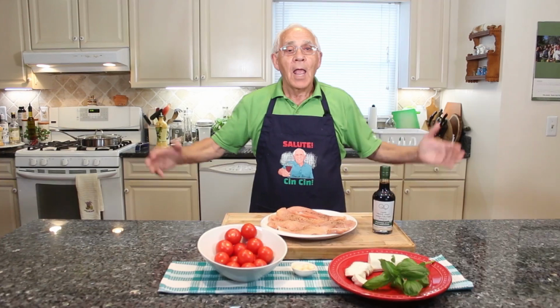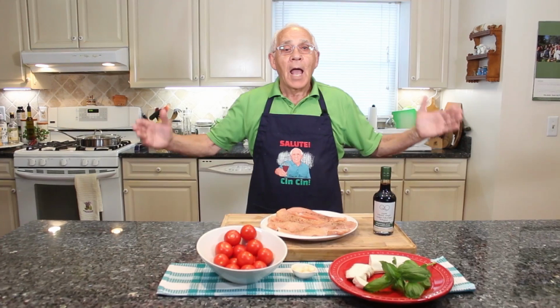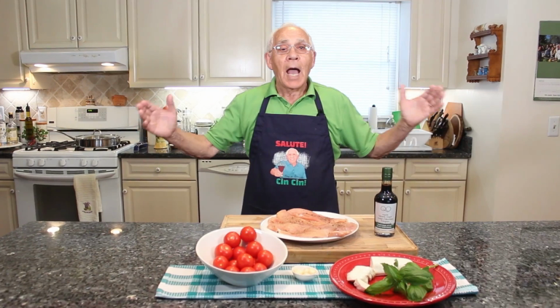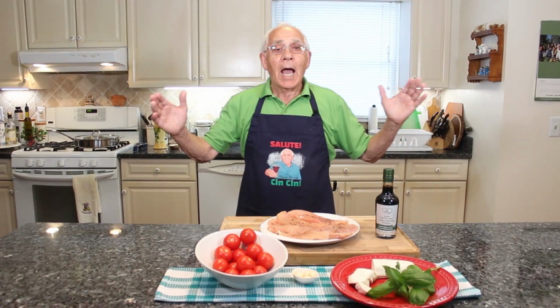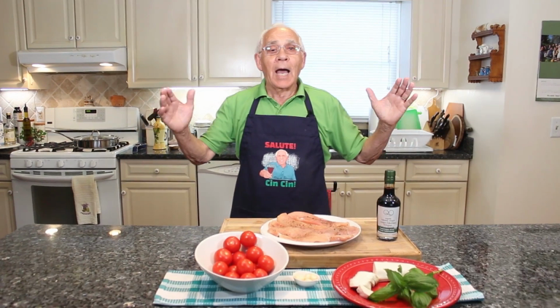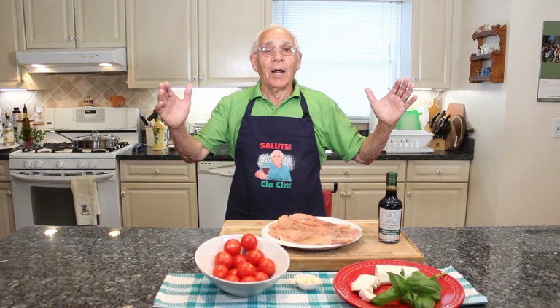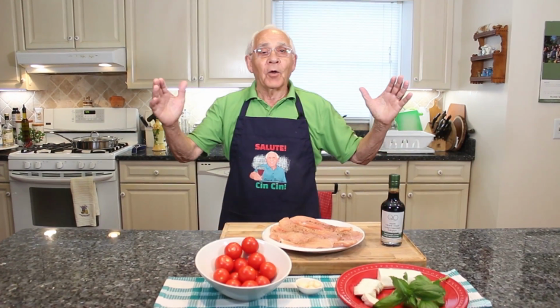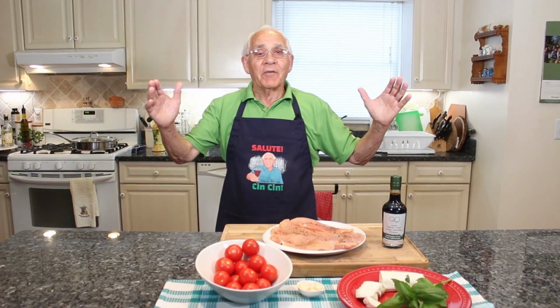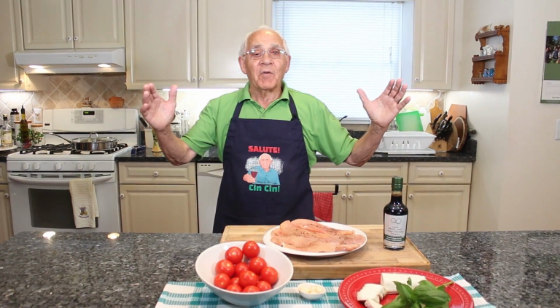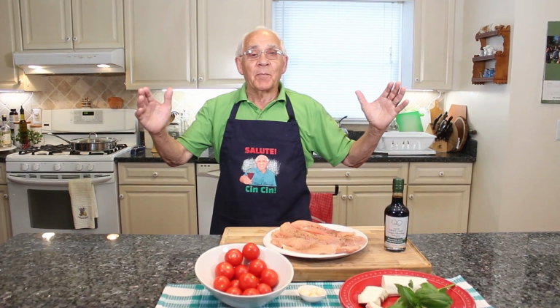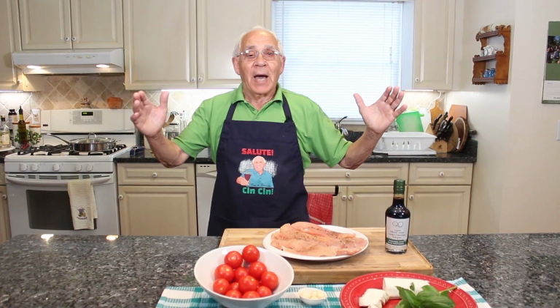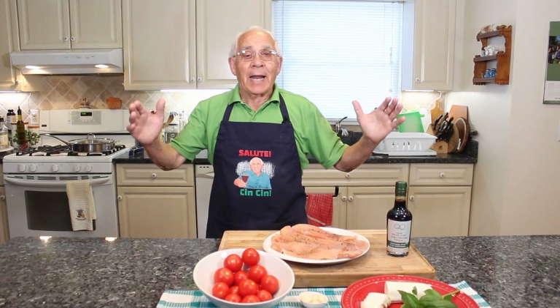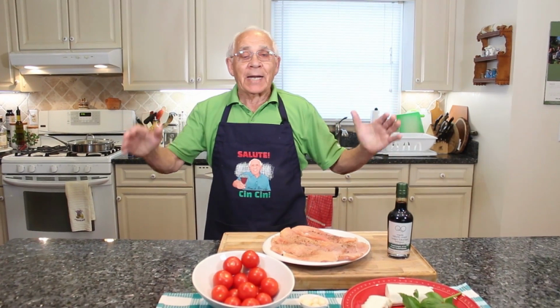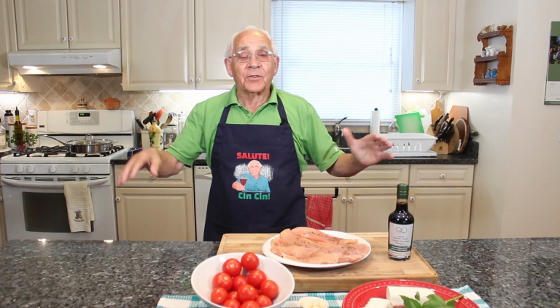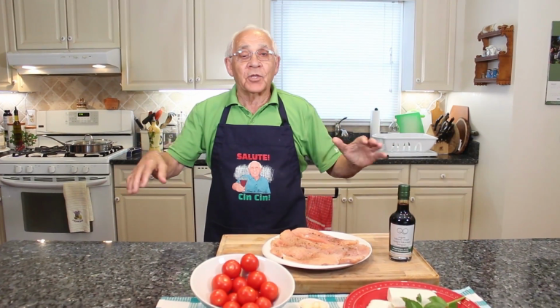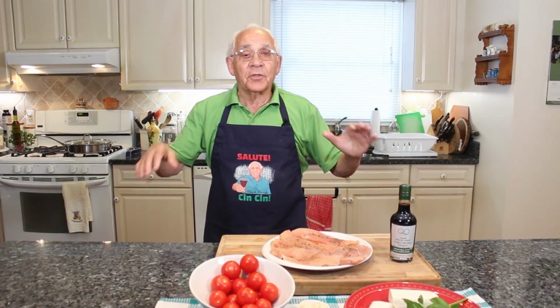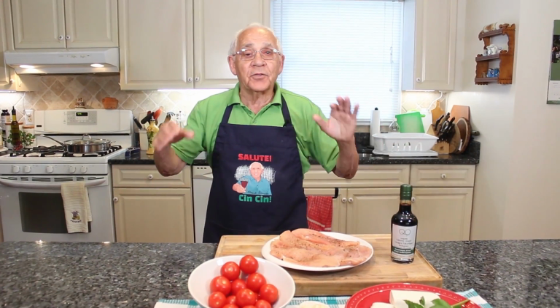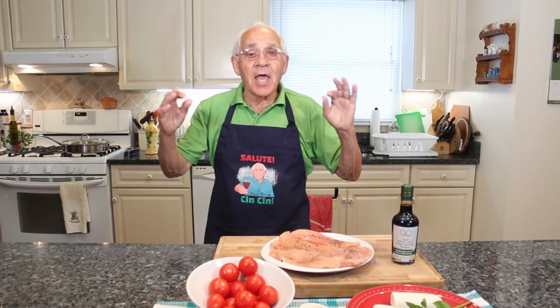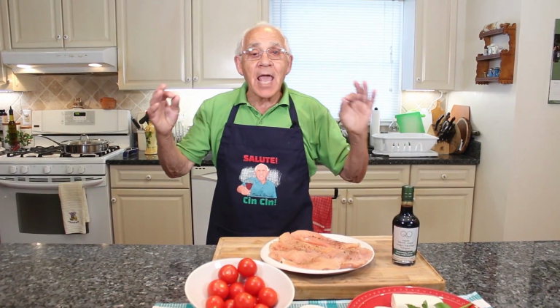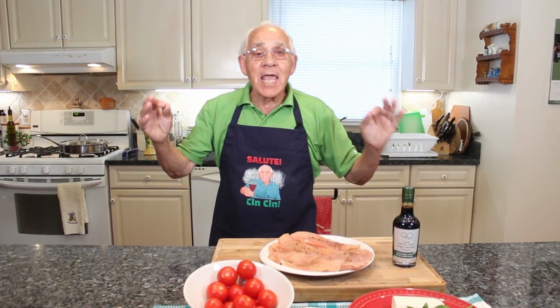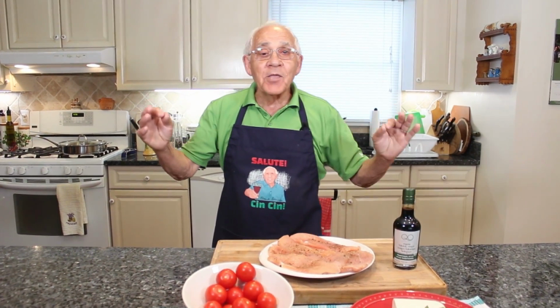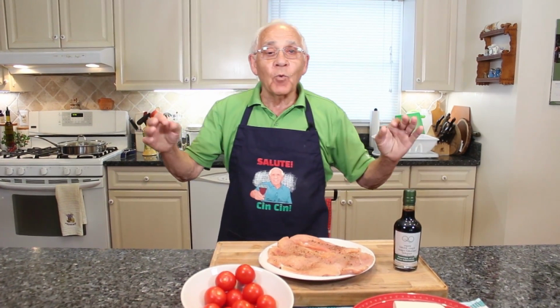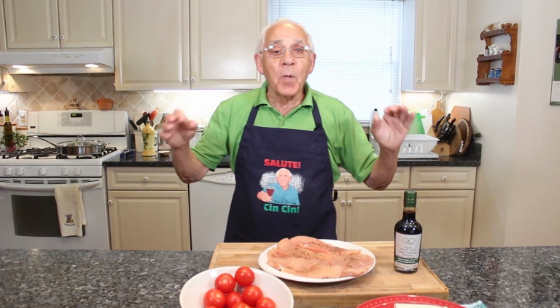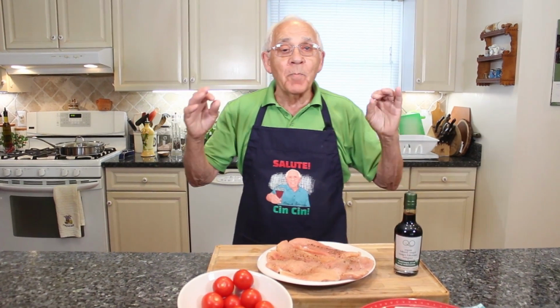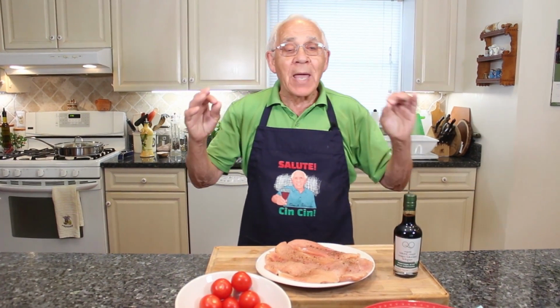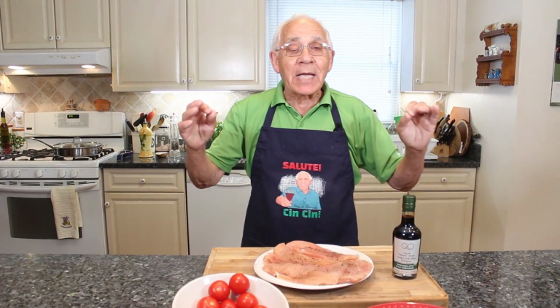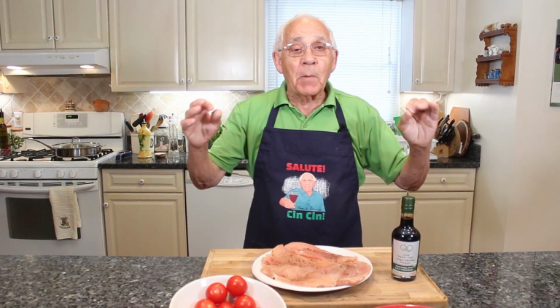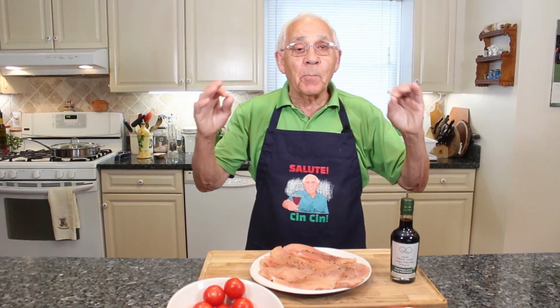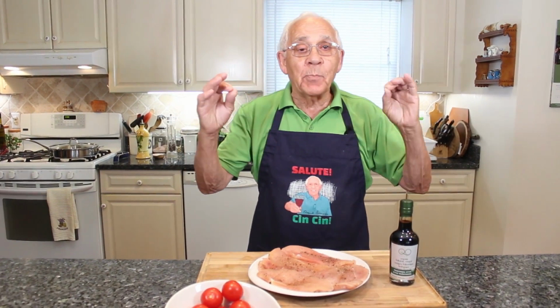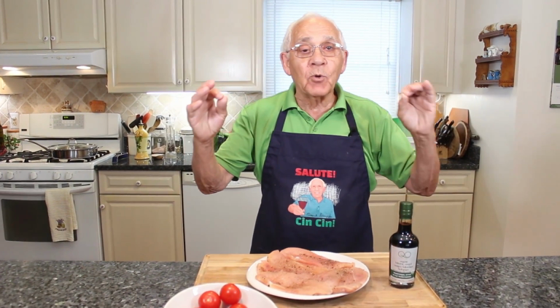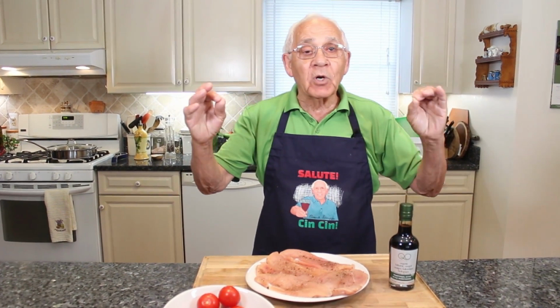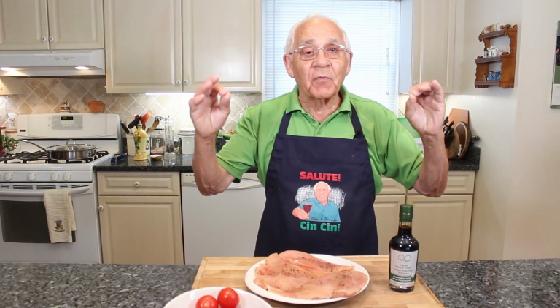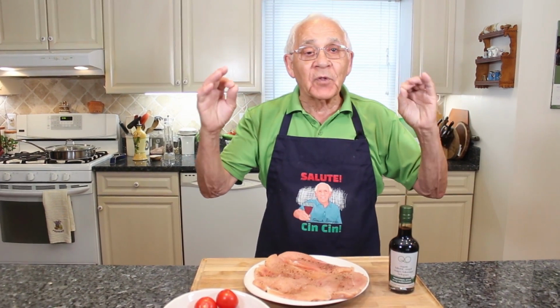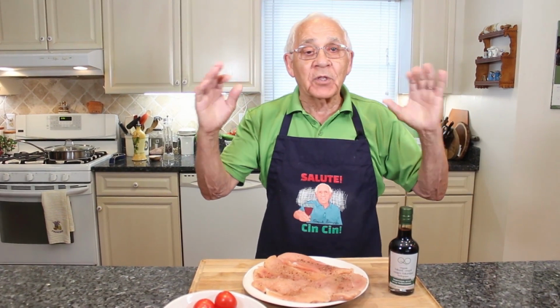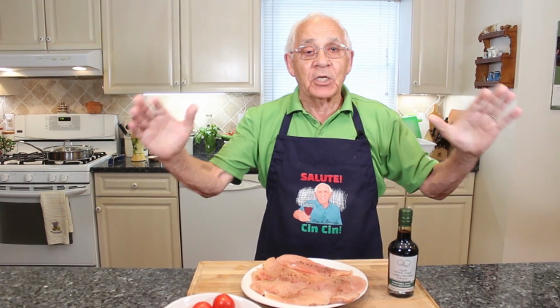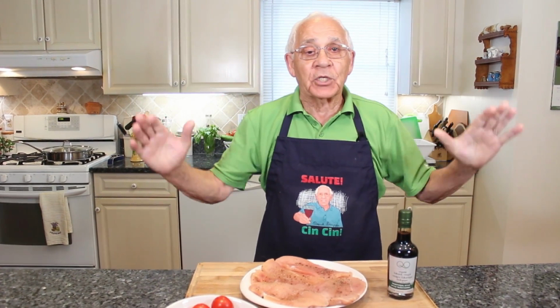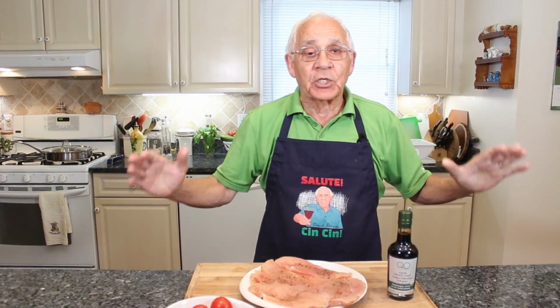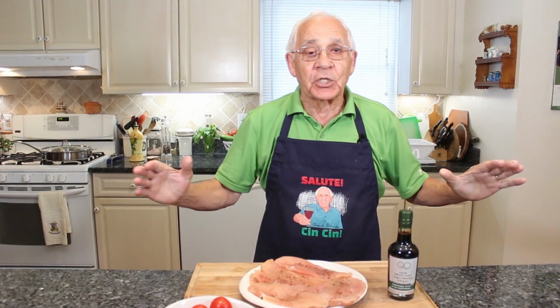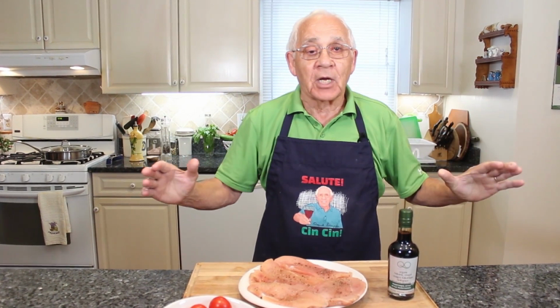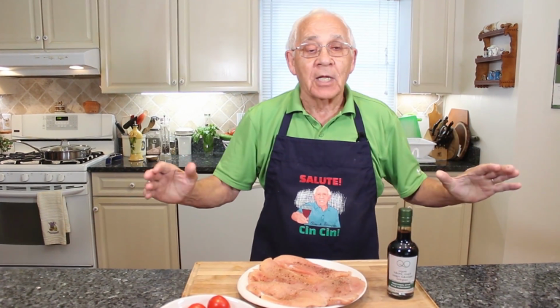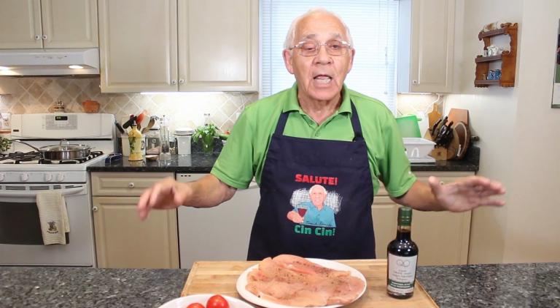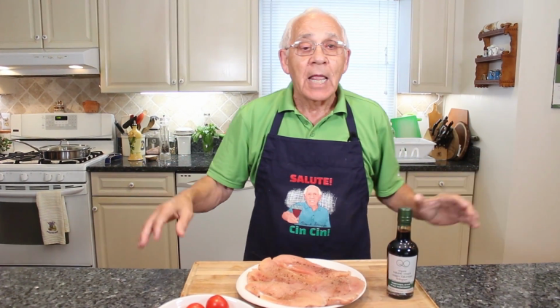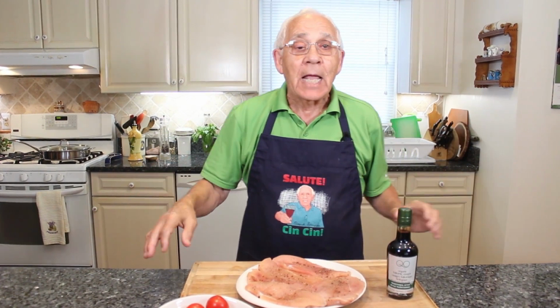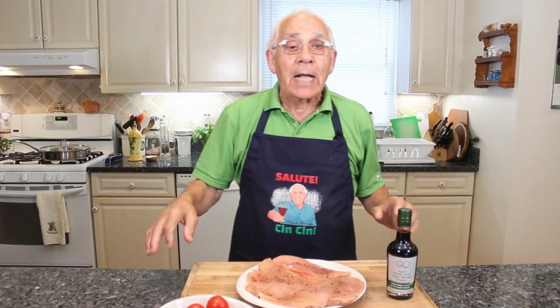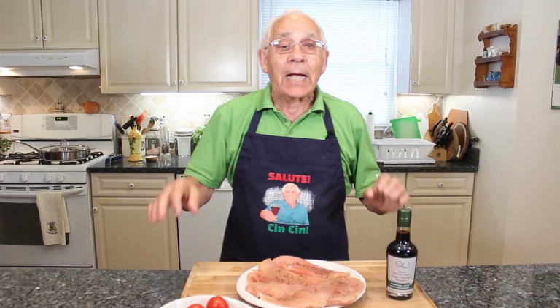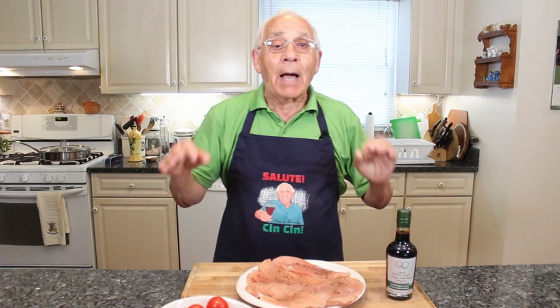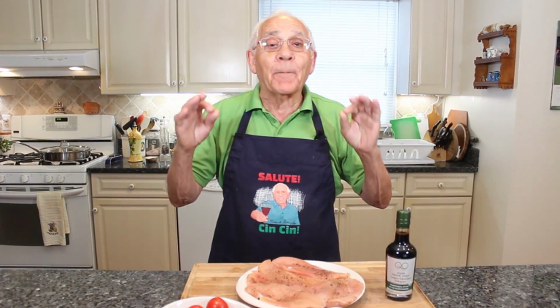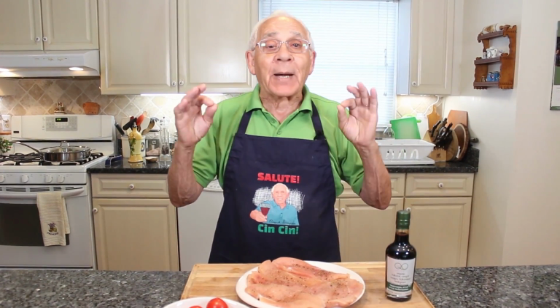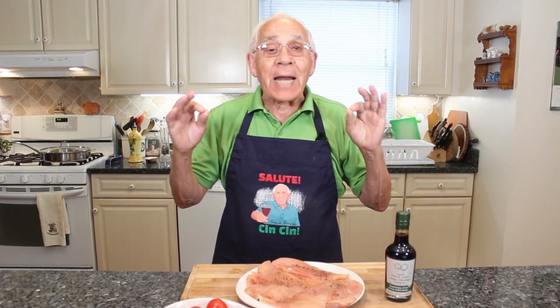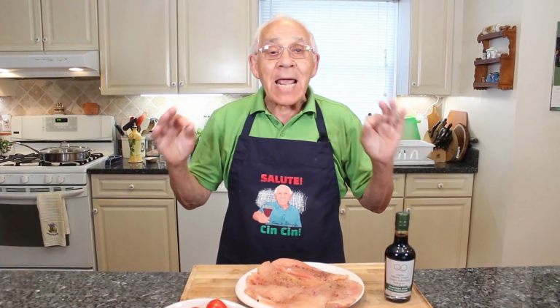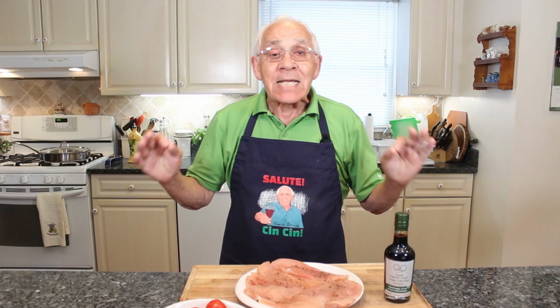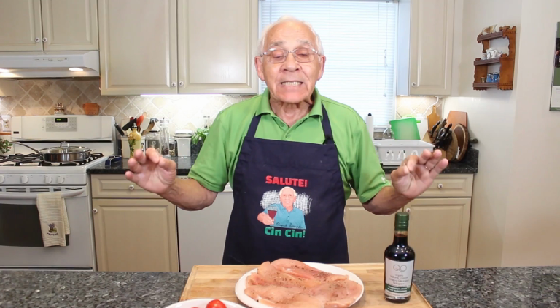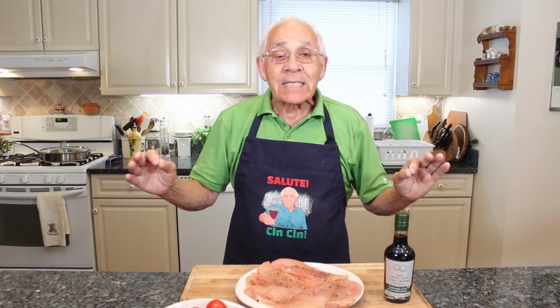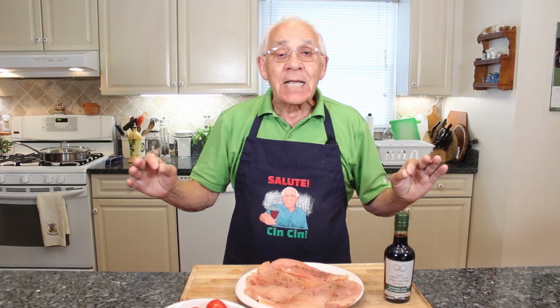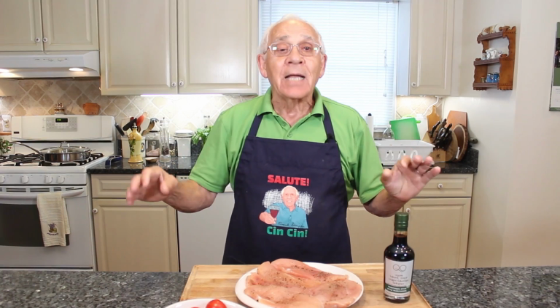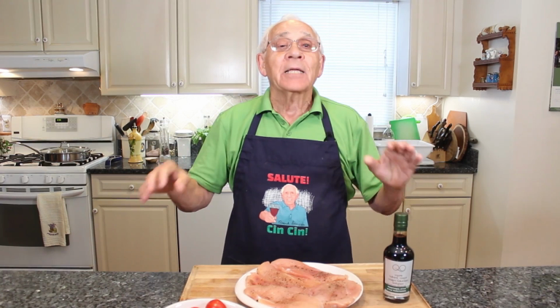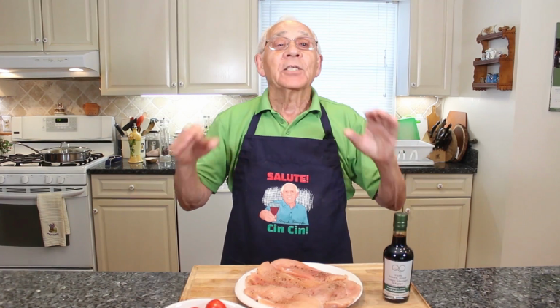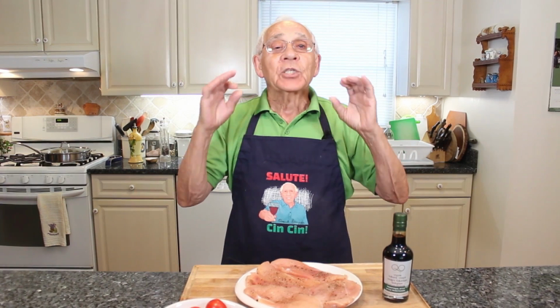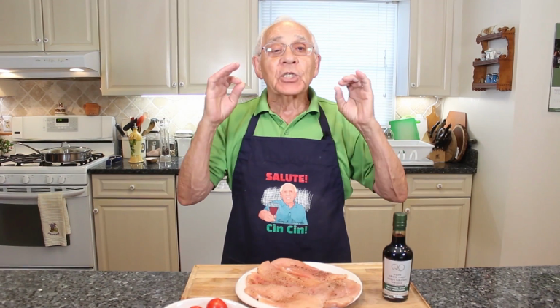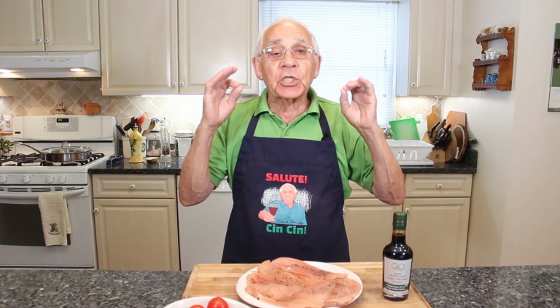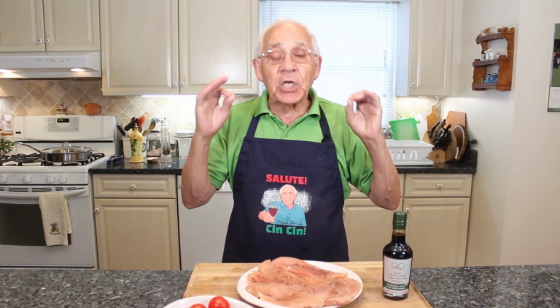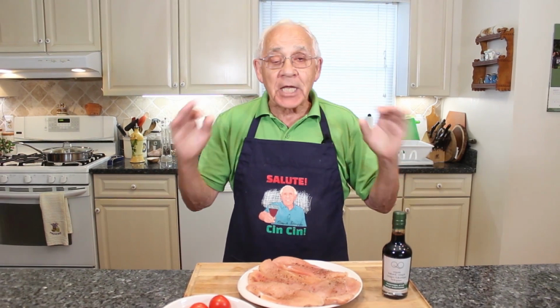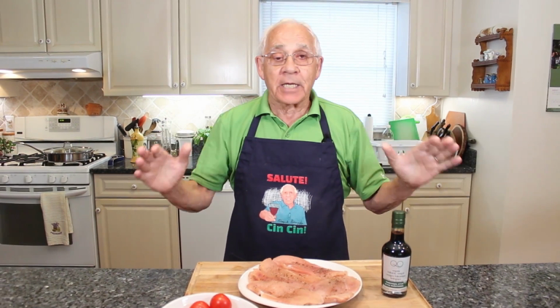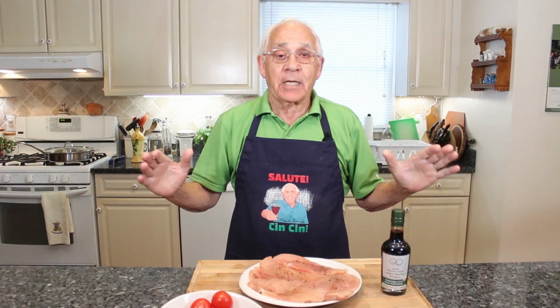Hello everybody! Today we will make a beautiful dish, caprese chicken.